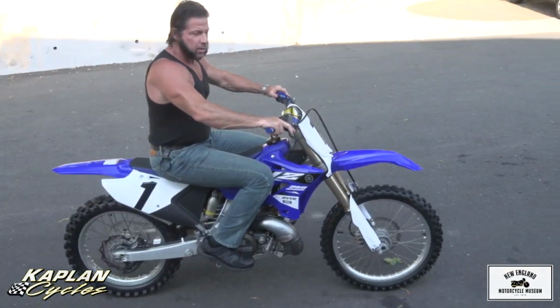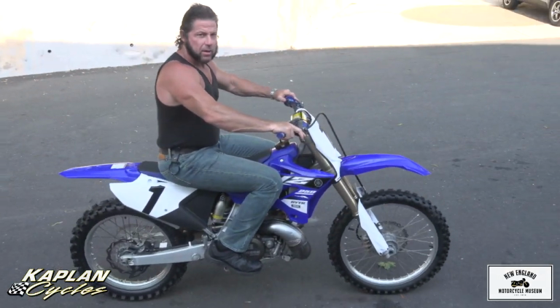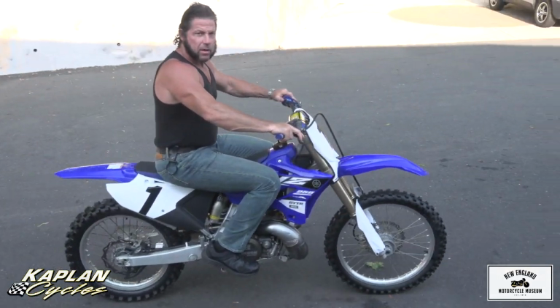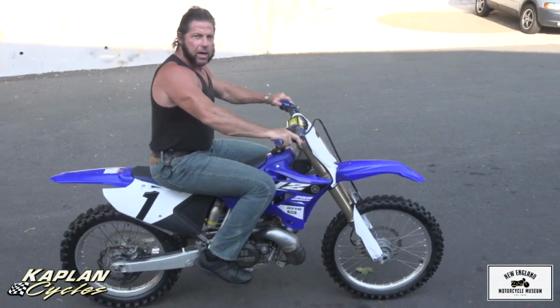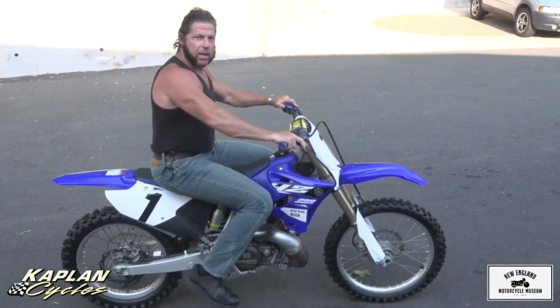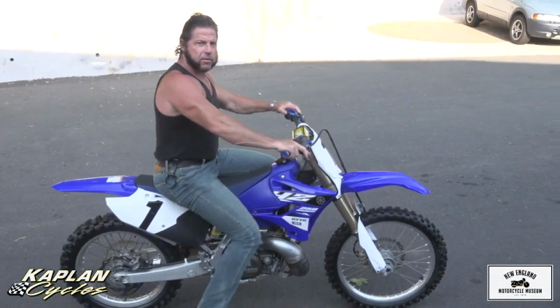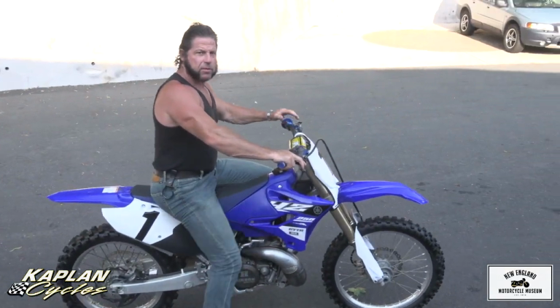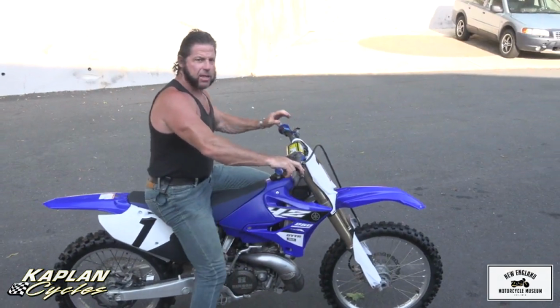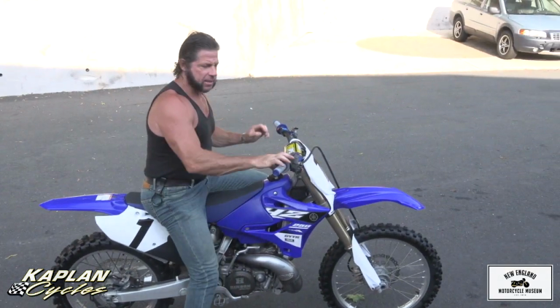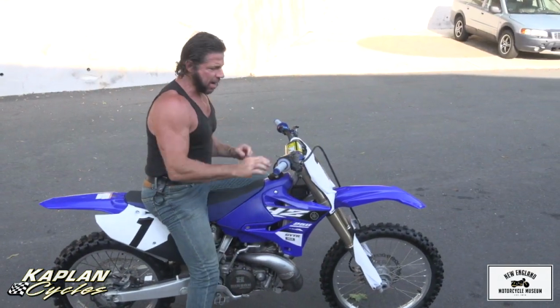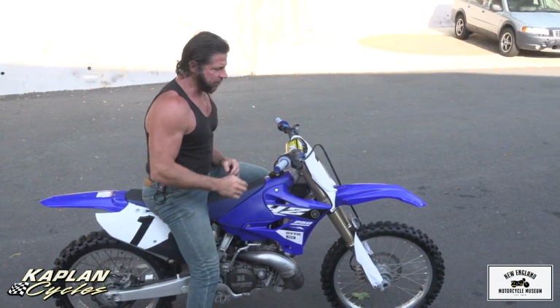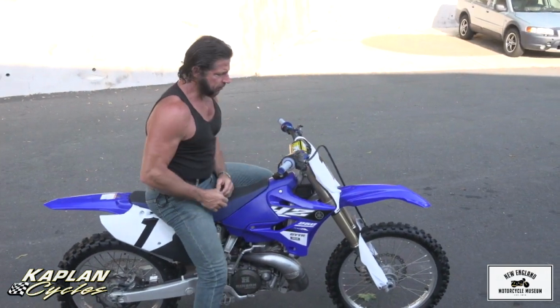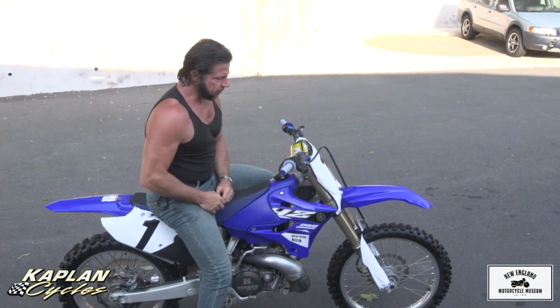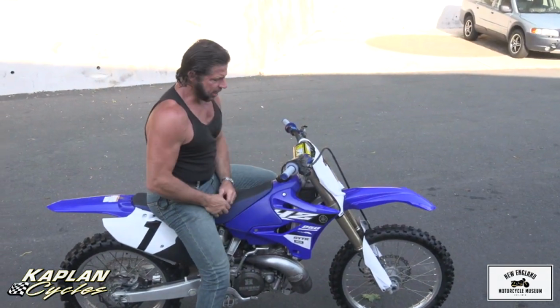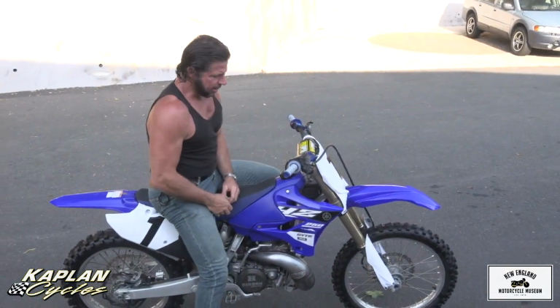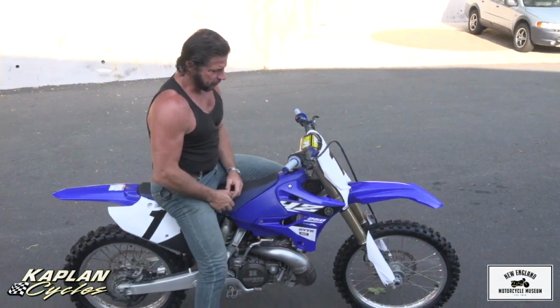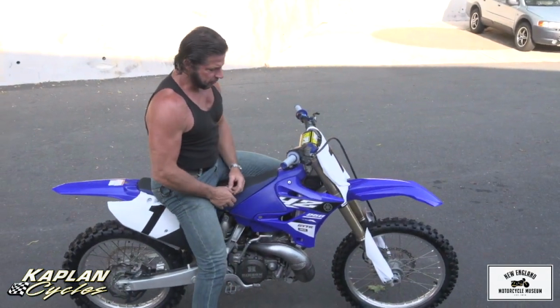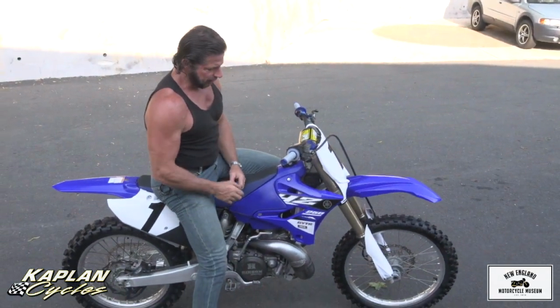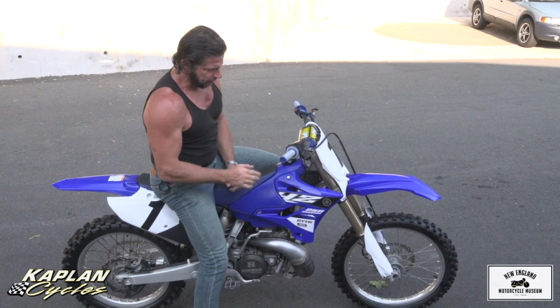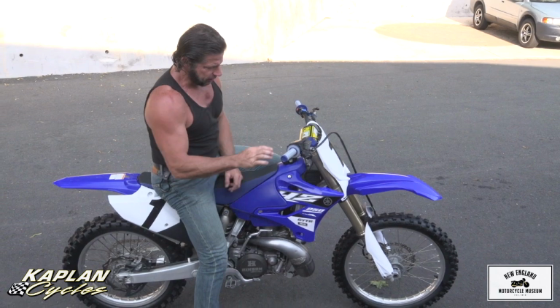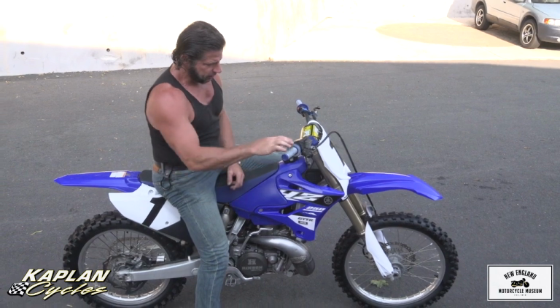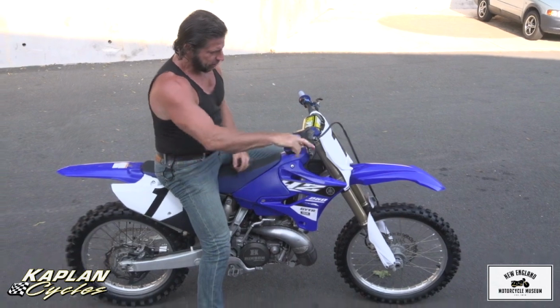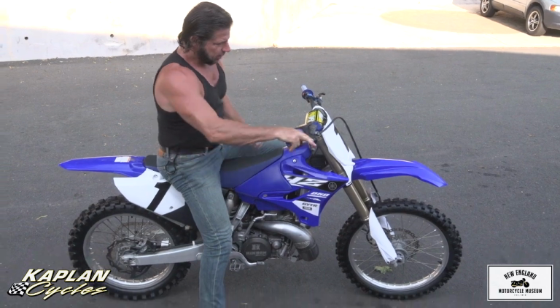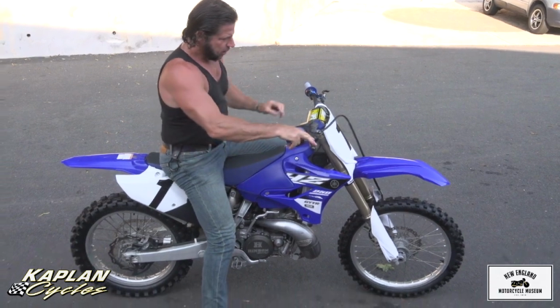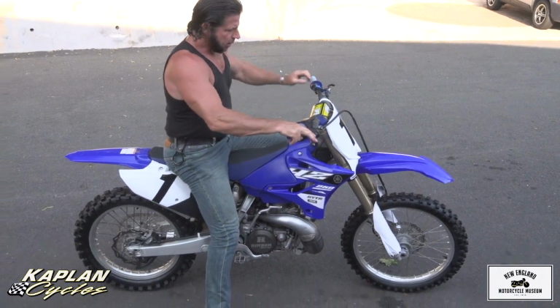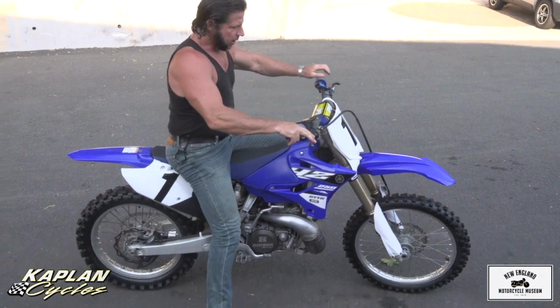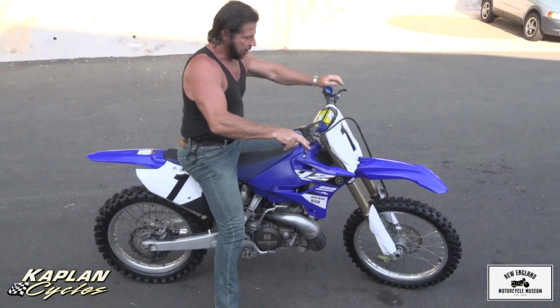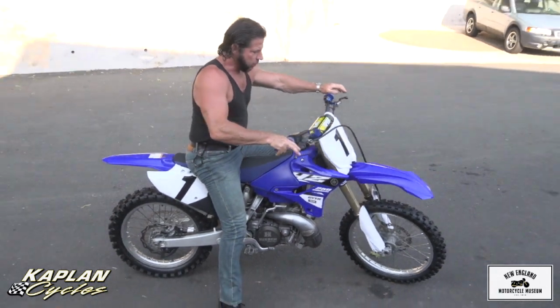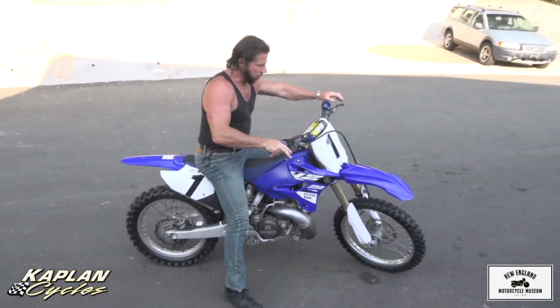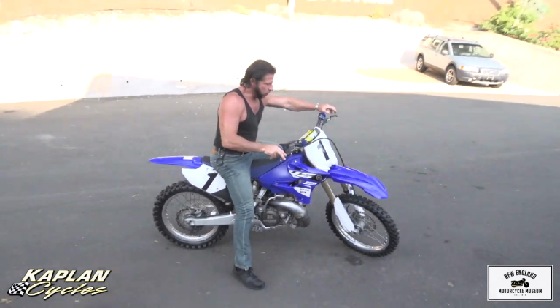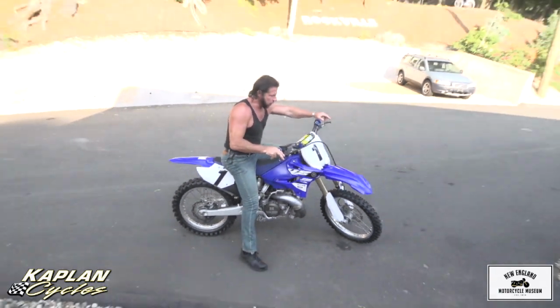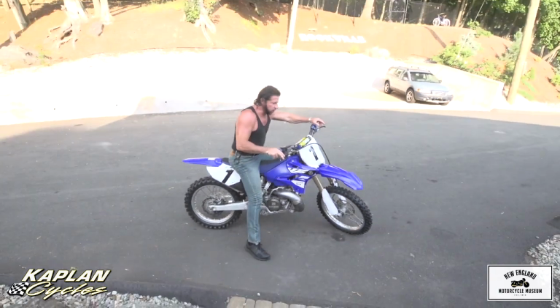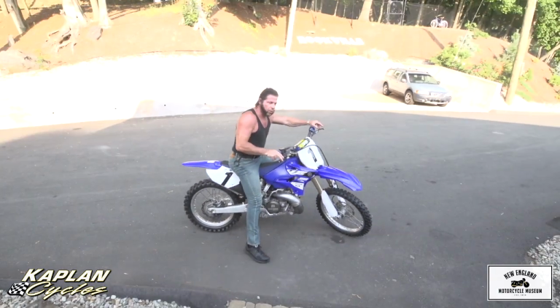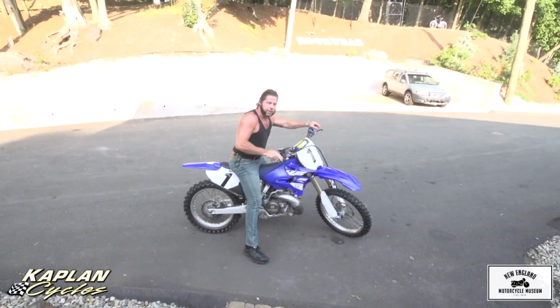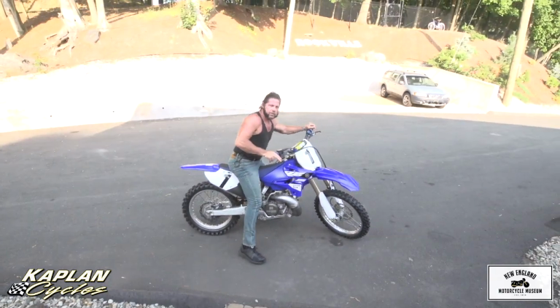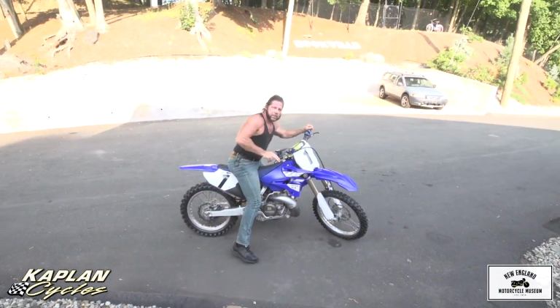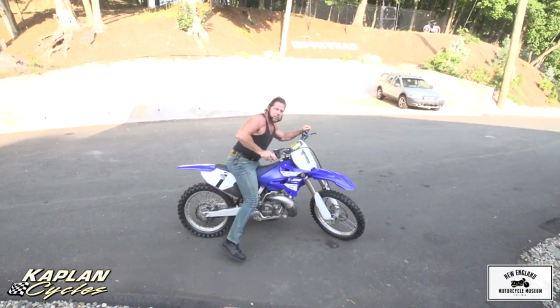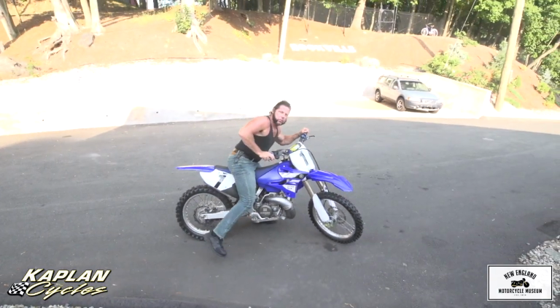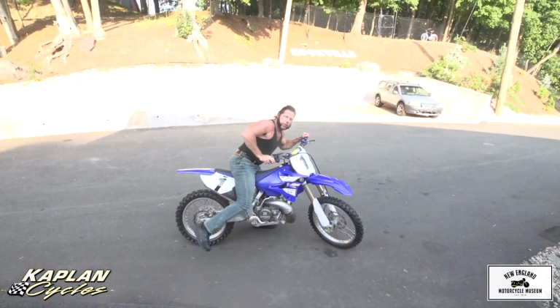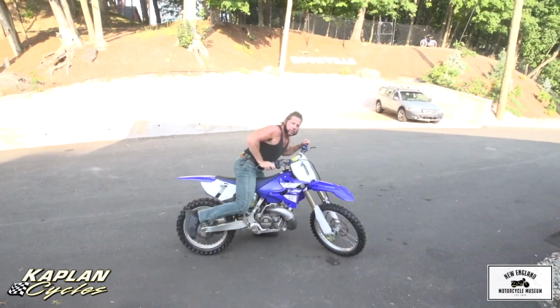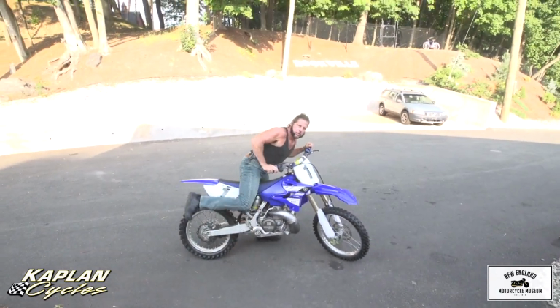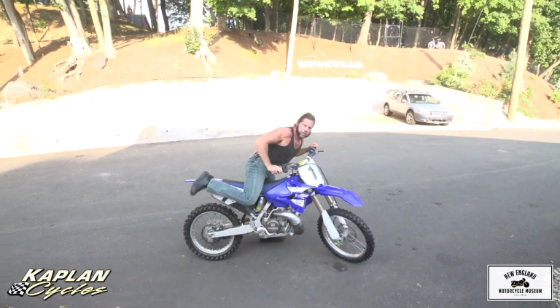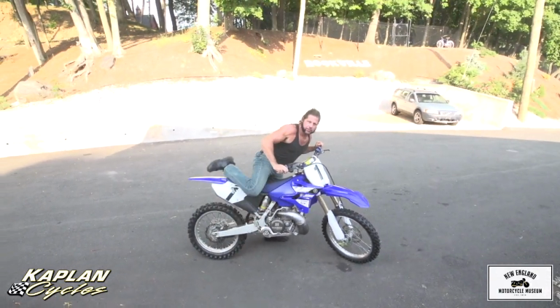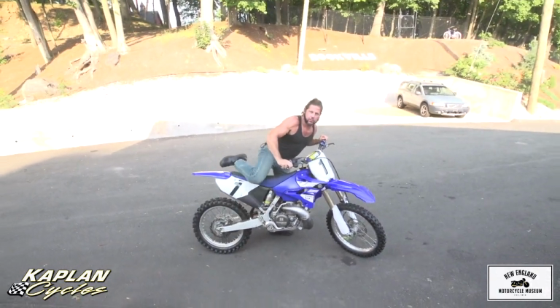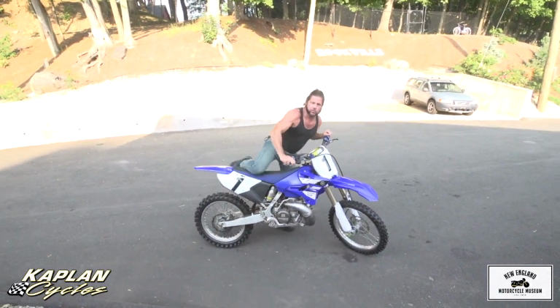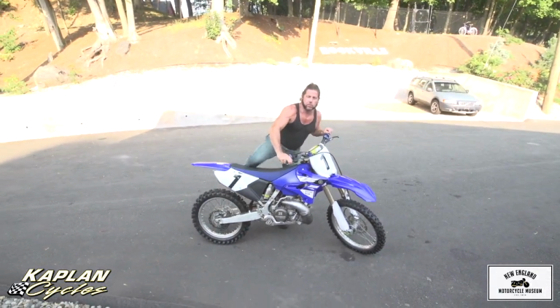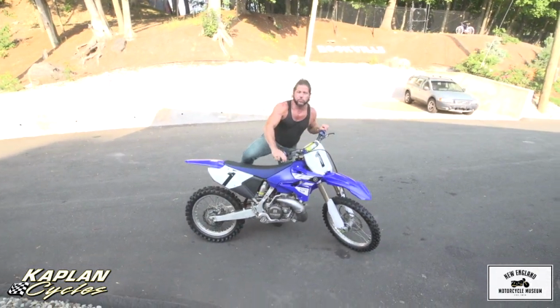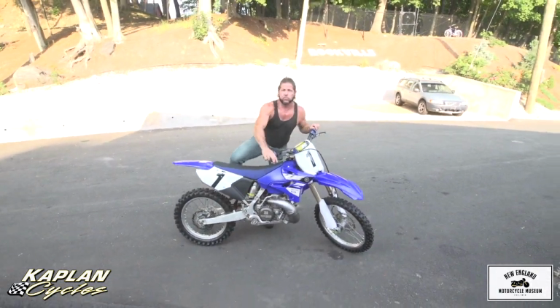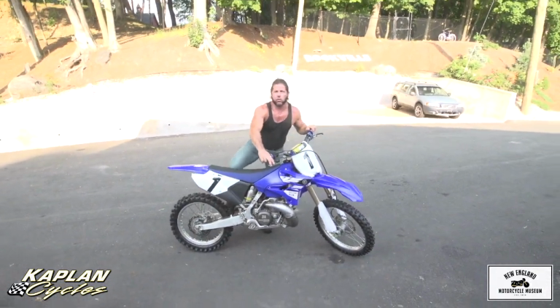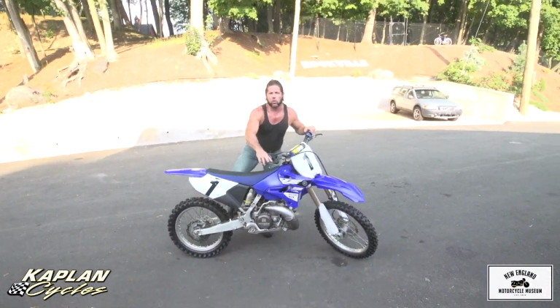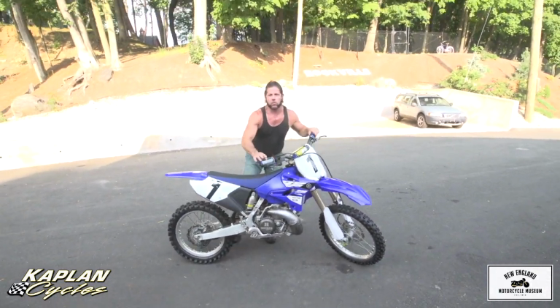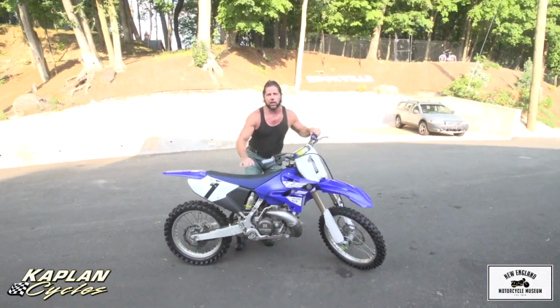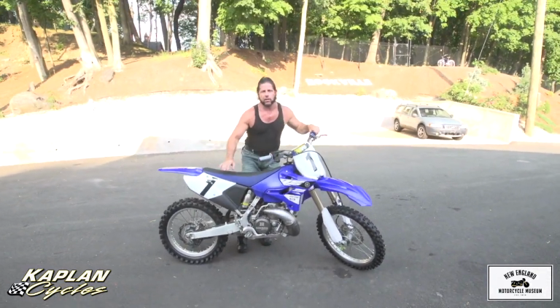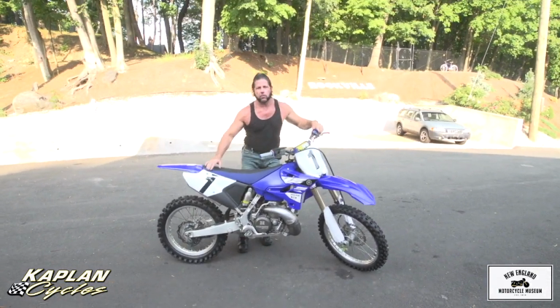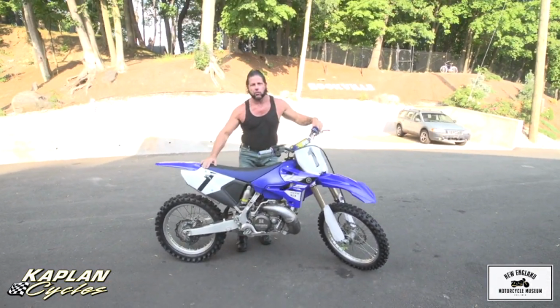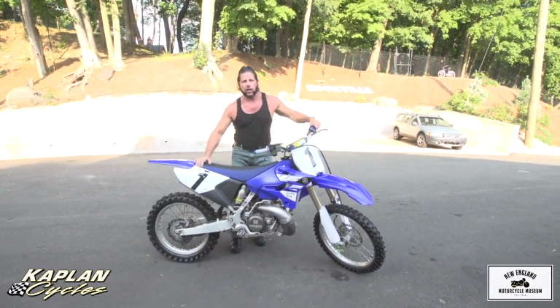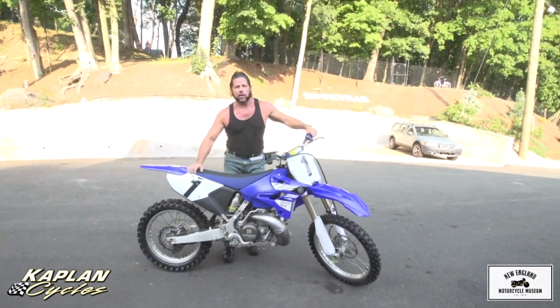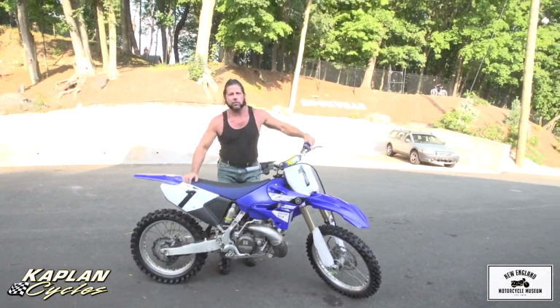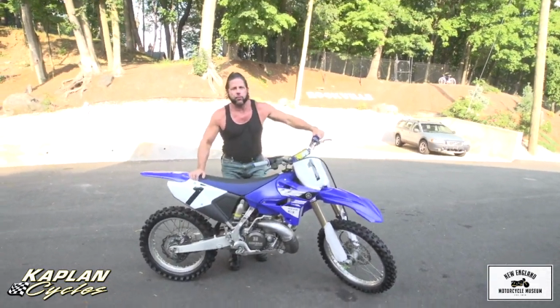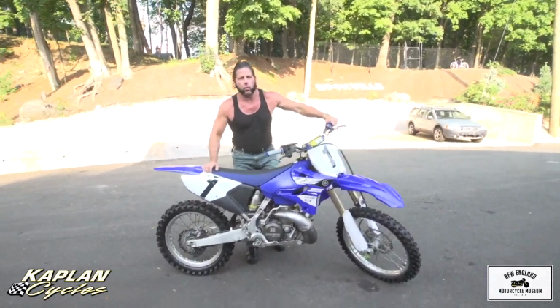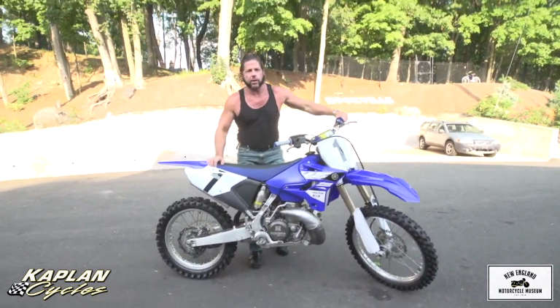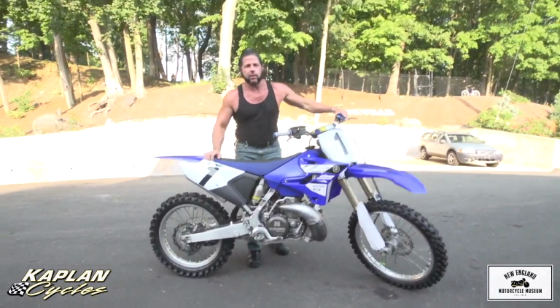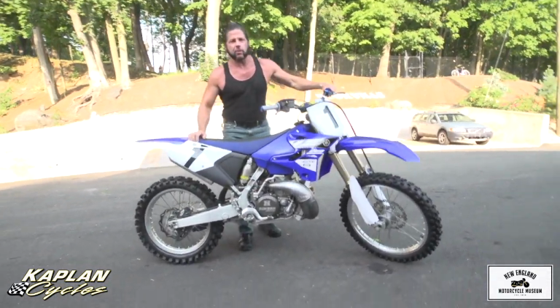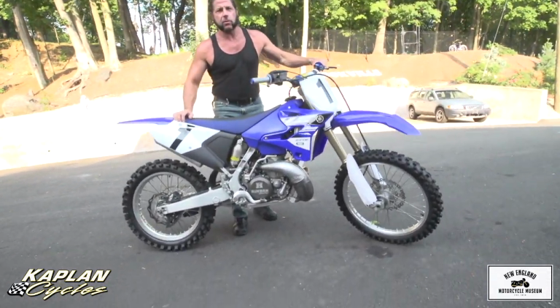Hi, this is Ken Kaplan from Kaplan Cycles. We've won 26 New England championships in motocross over the last 40 years.